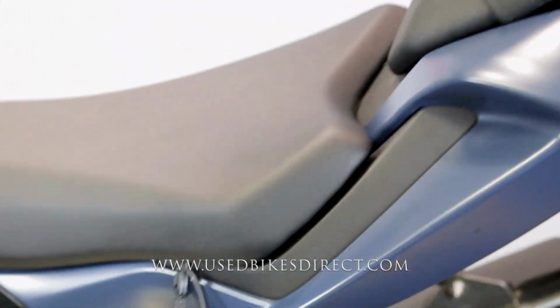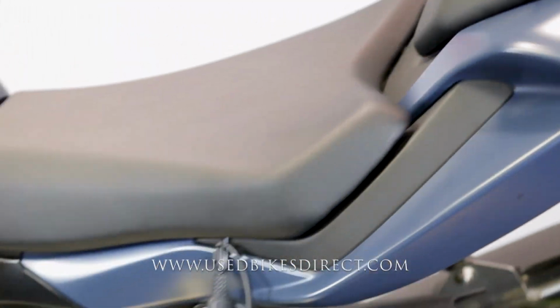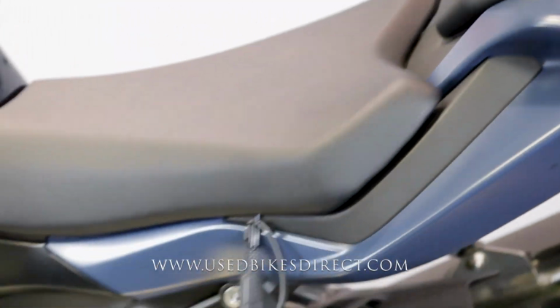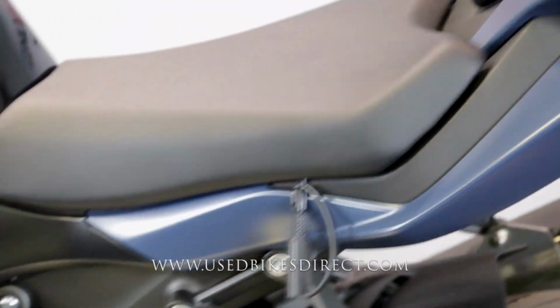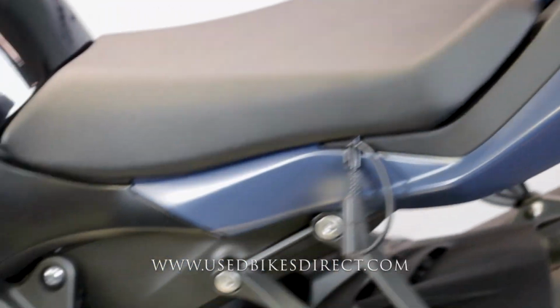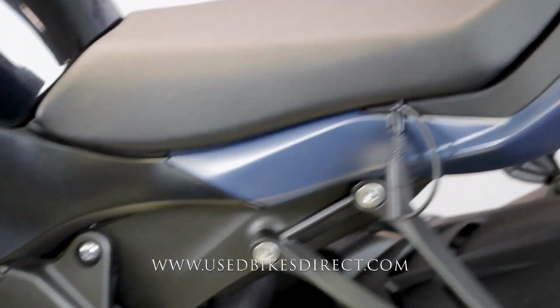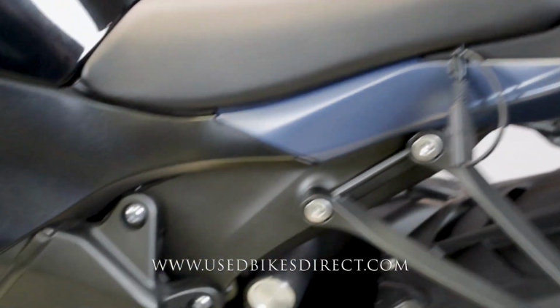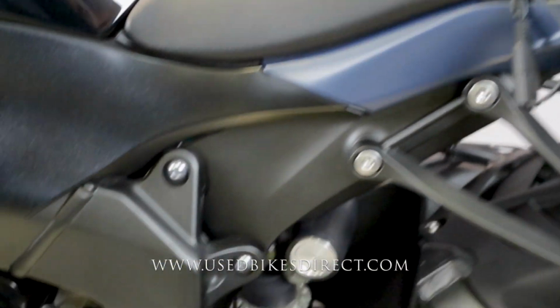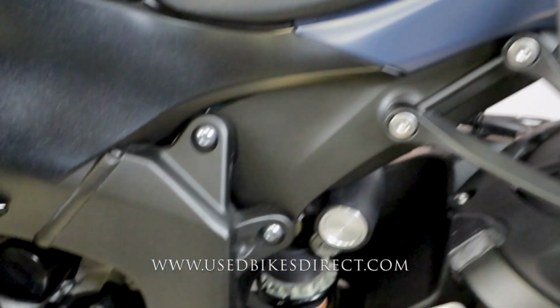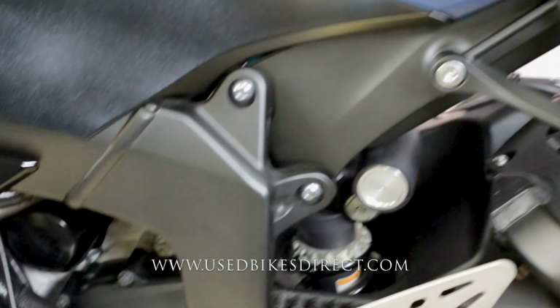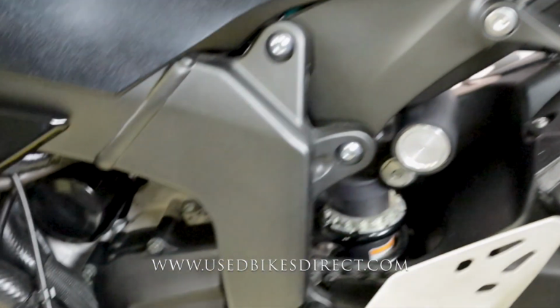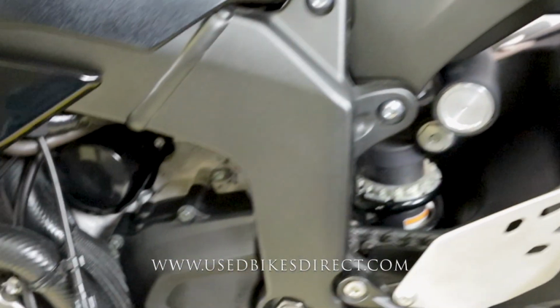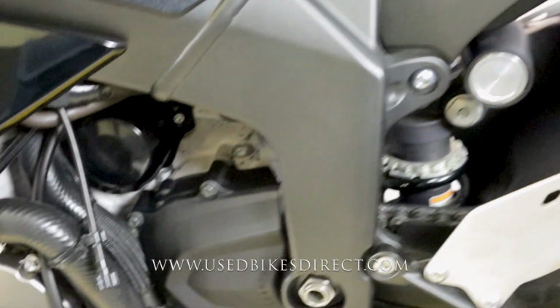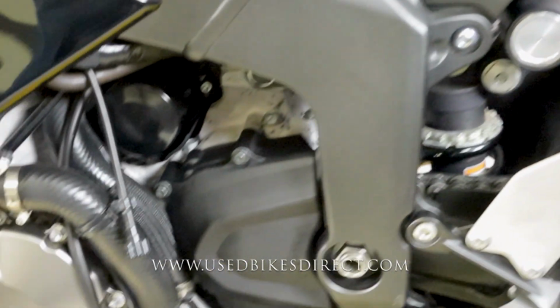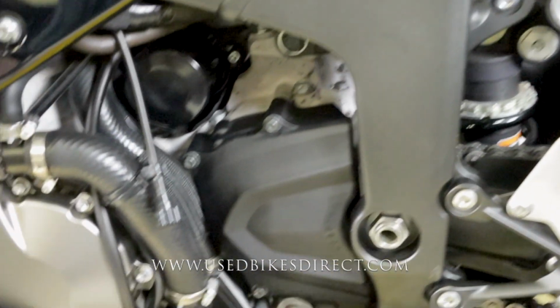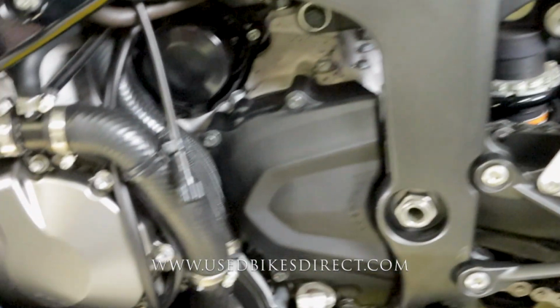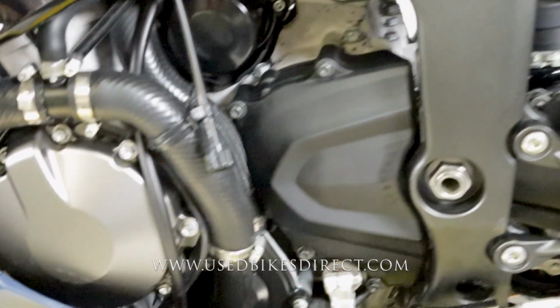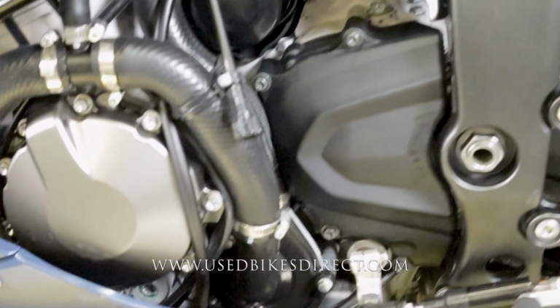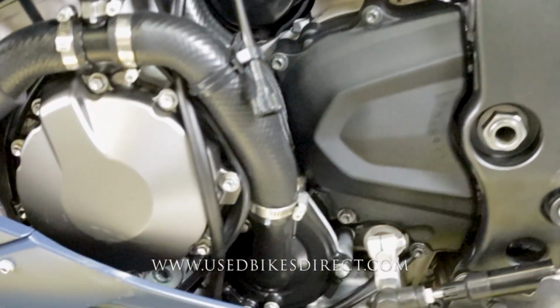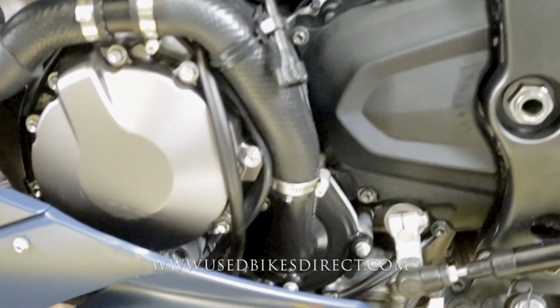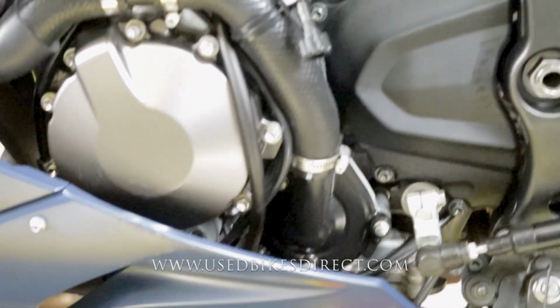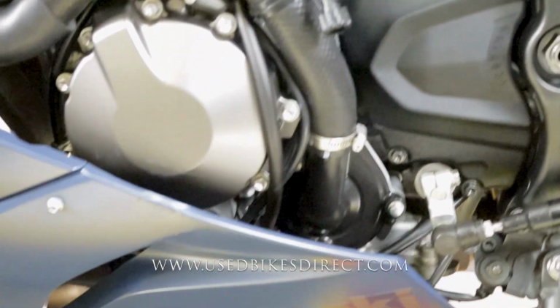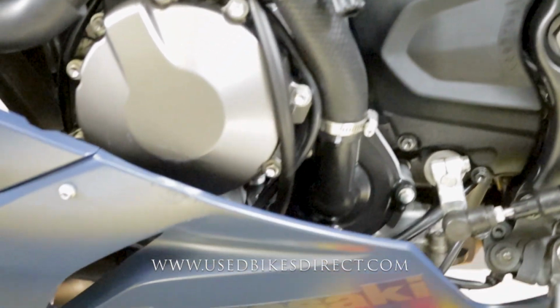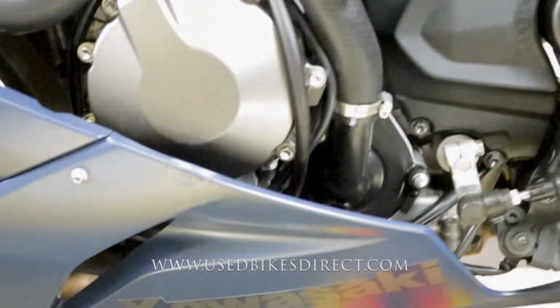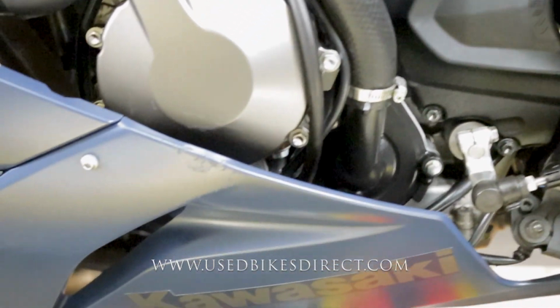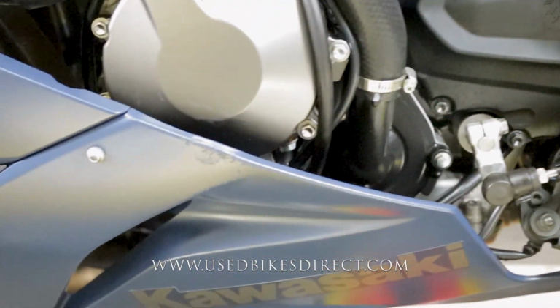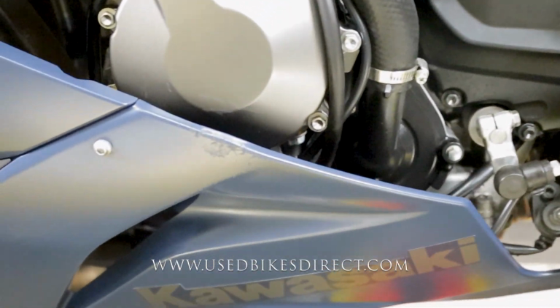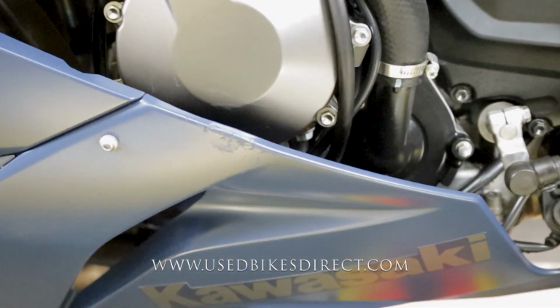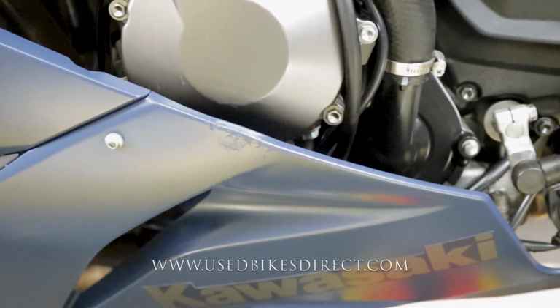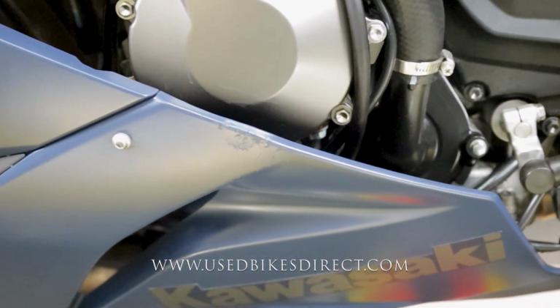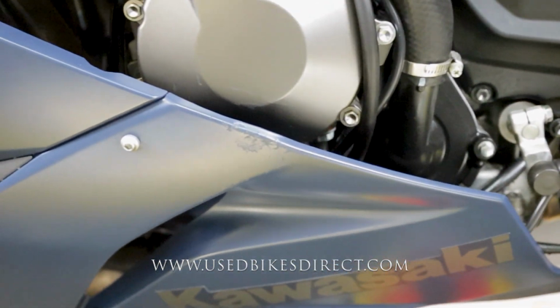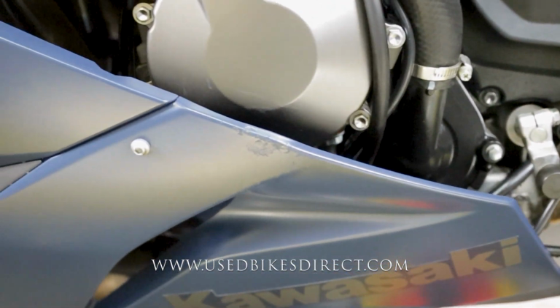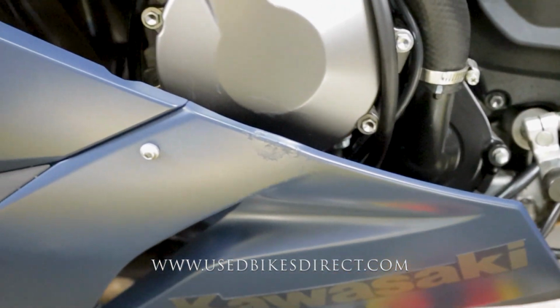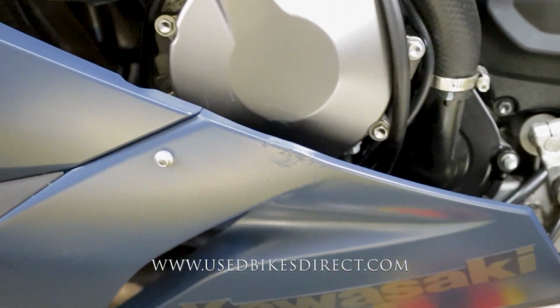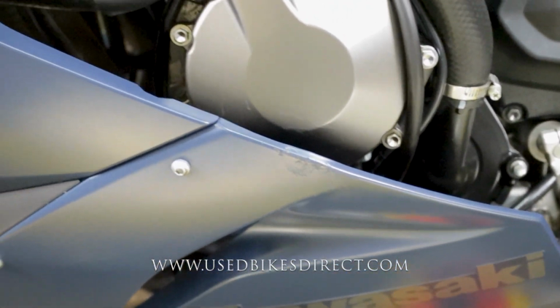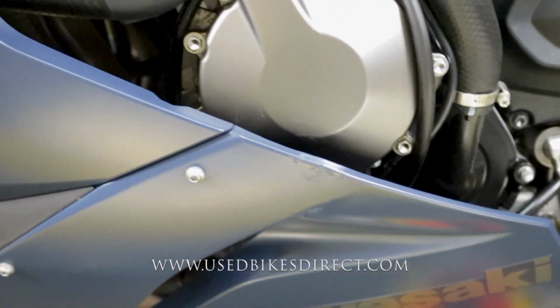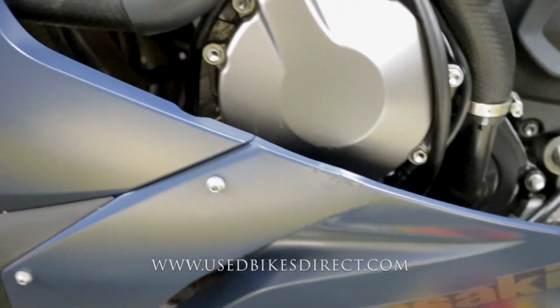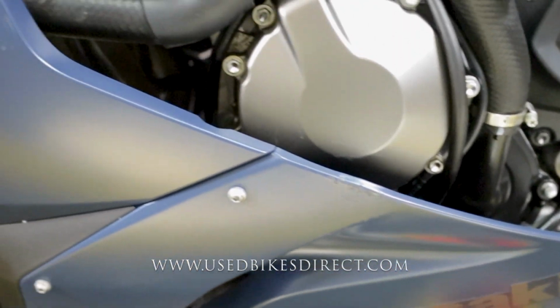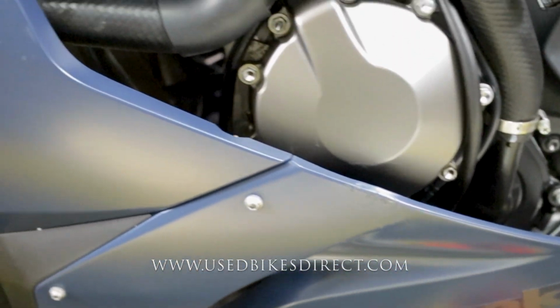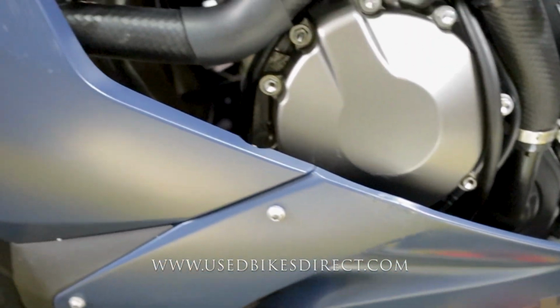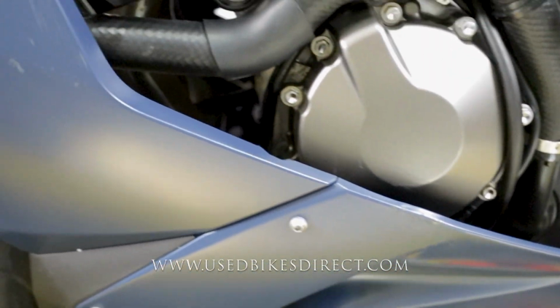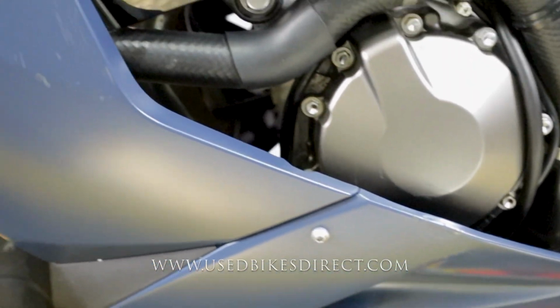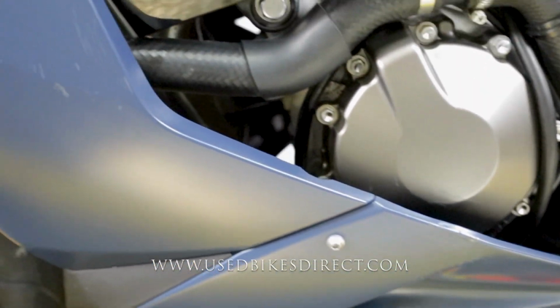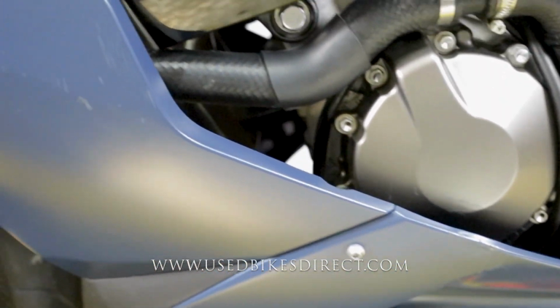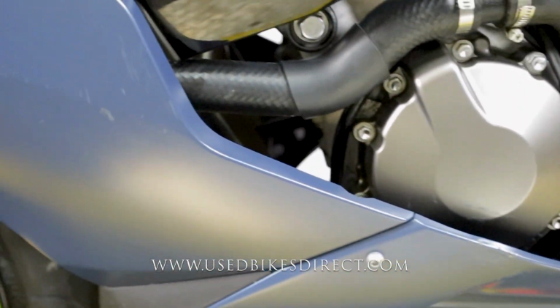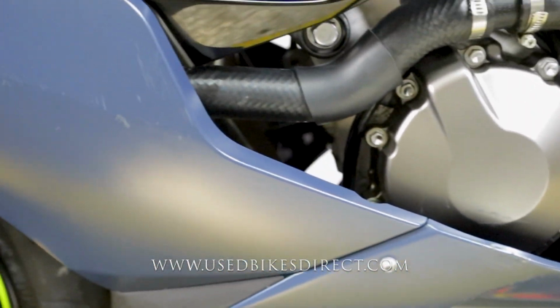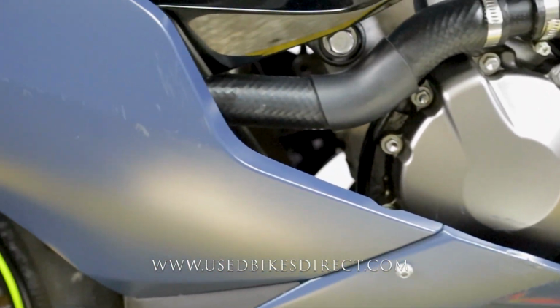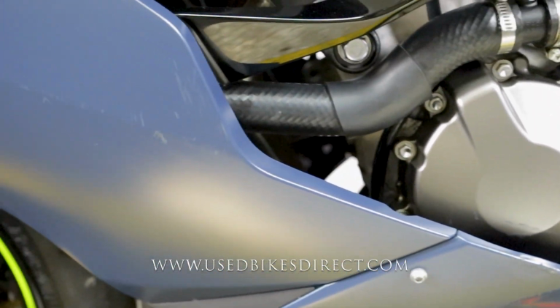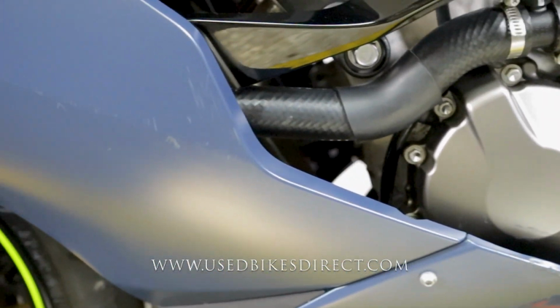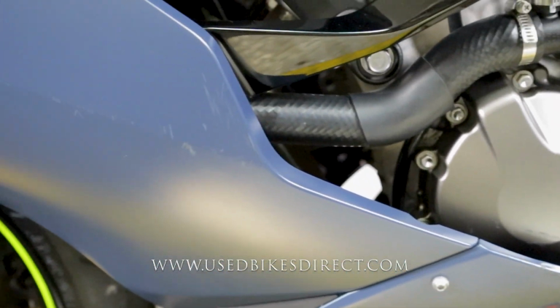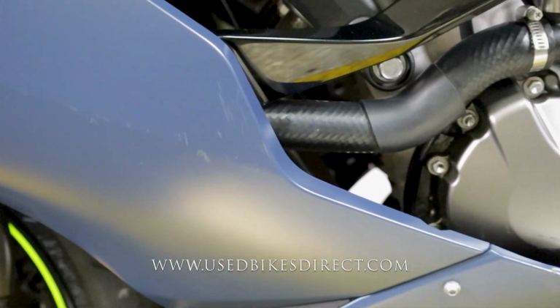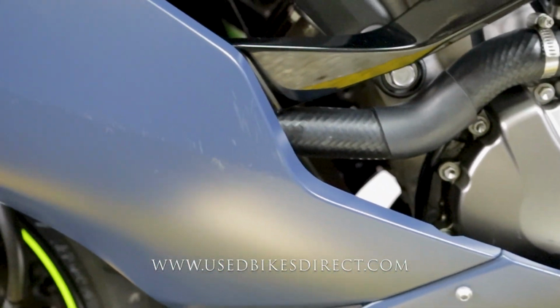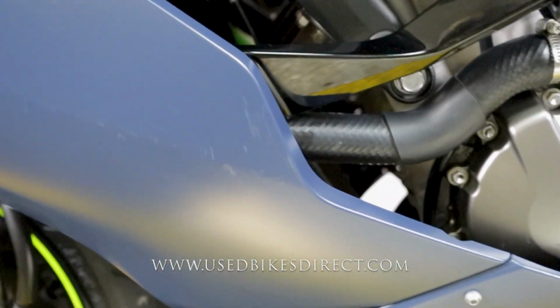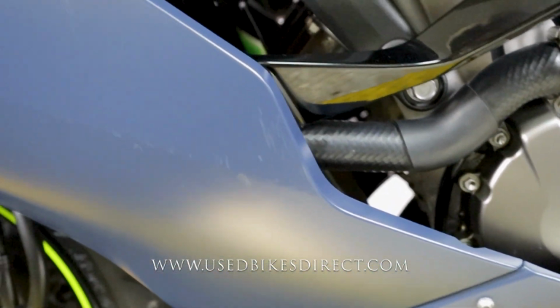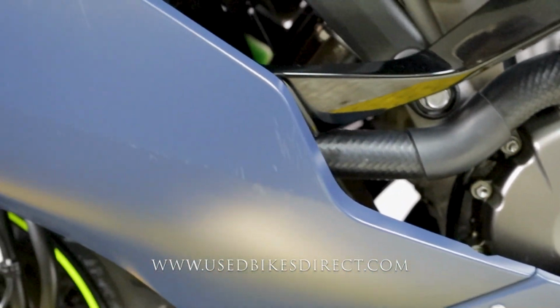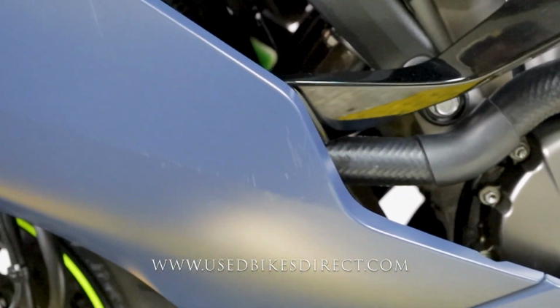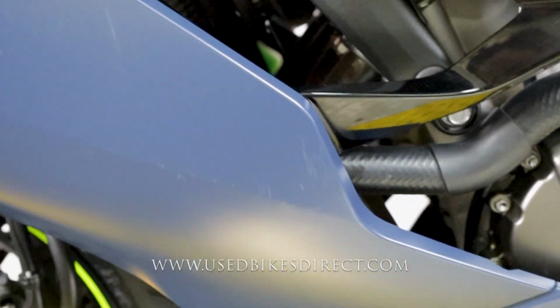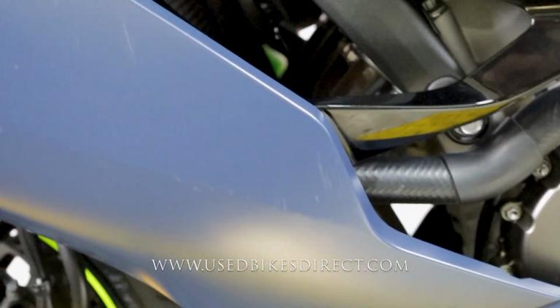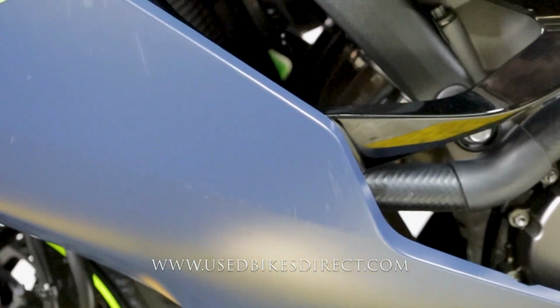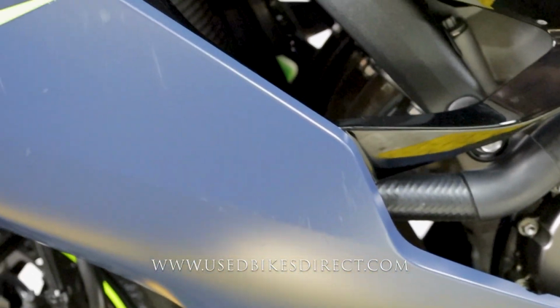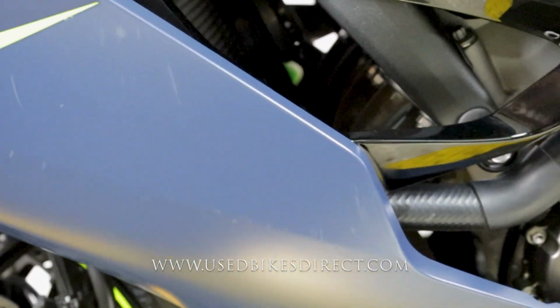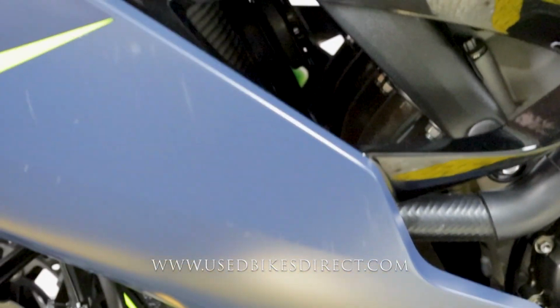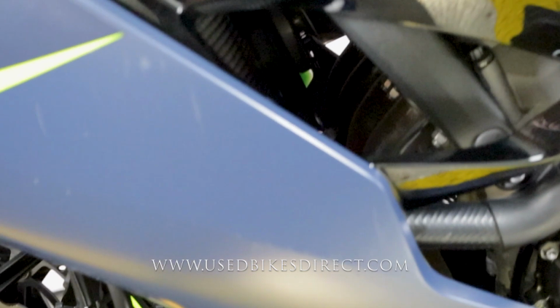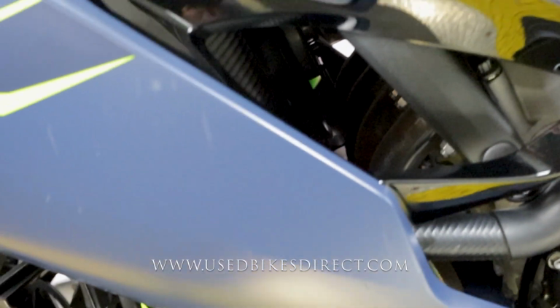Wrapping around the left side of the bike, it's more or less a reflection of what we saw on the right — some scuffs and scratches in the plastics, as well as a couple of scrapes on the bar end and the clutch lever.